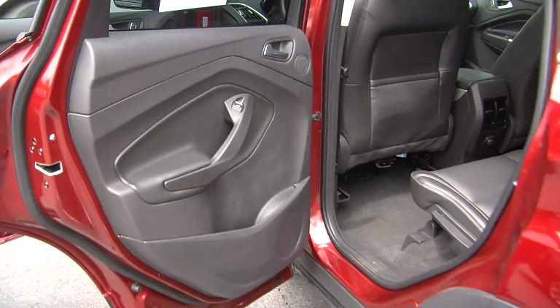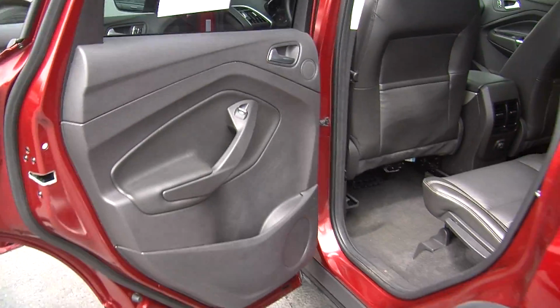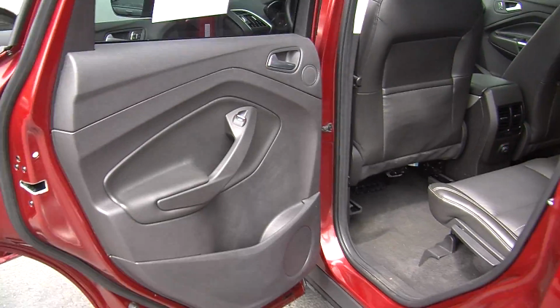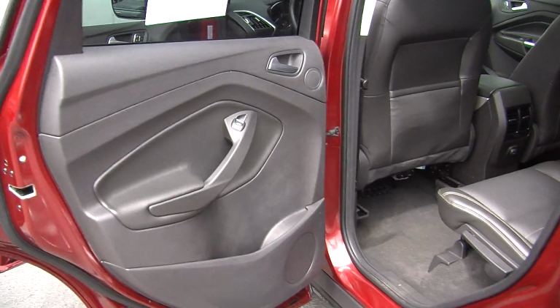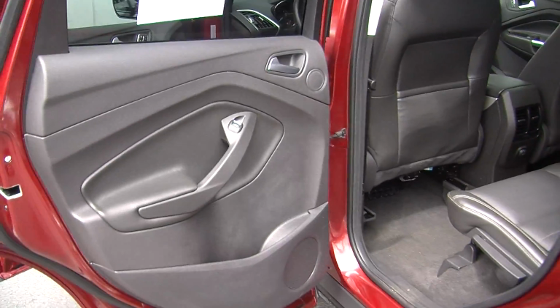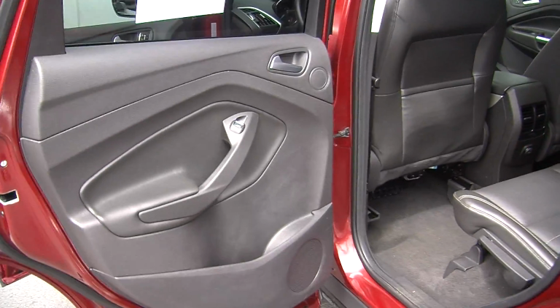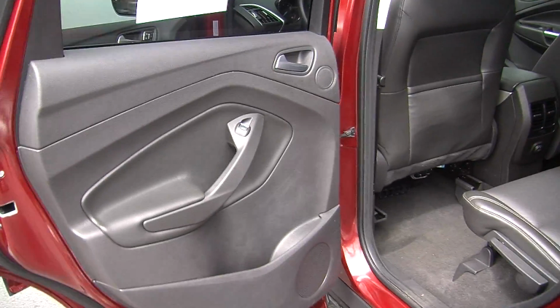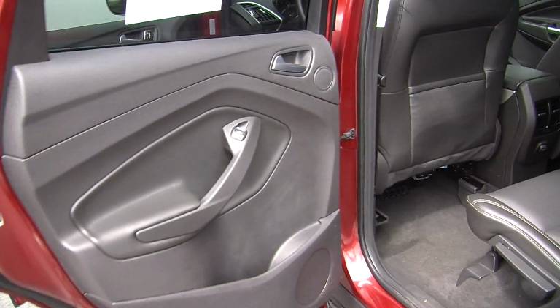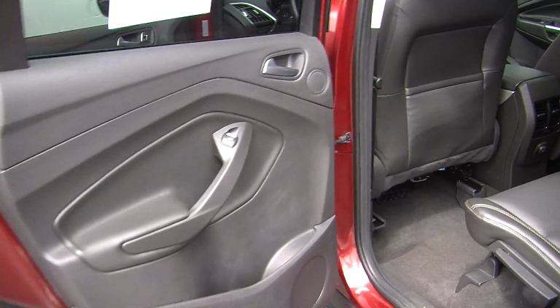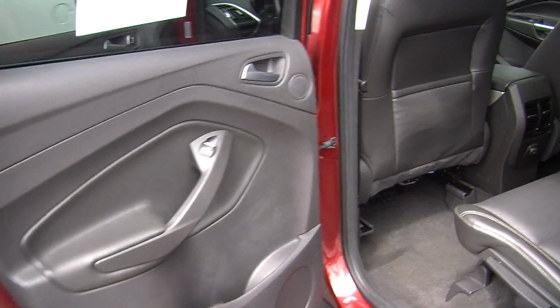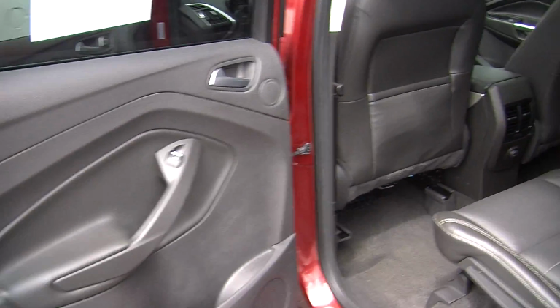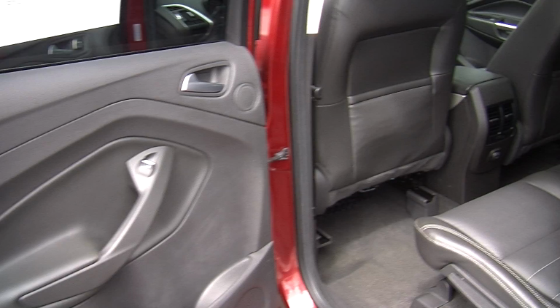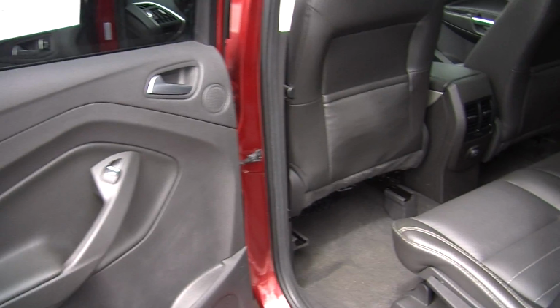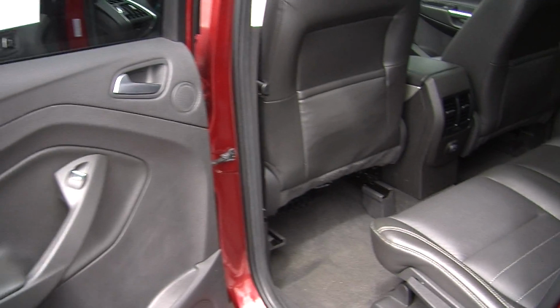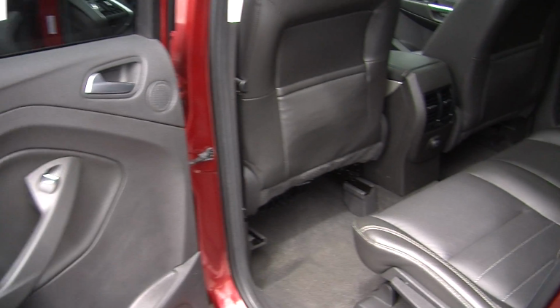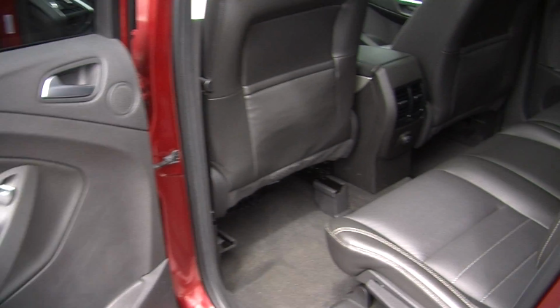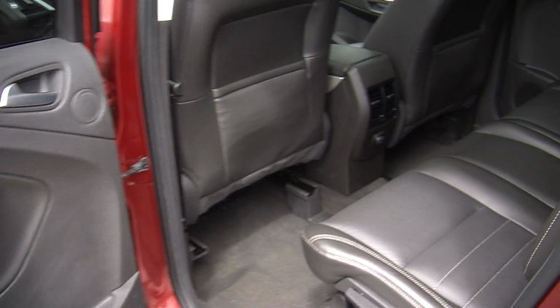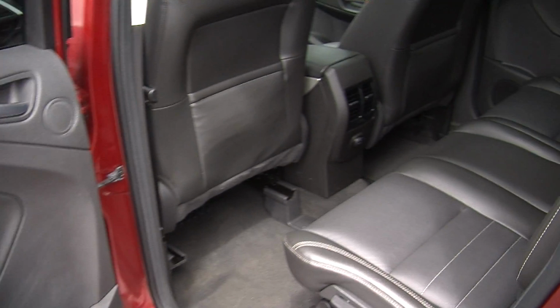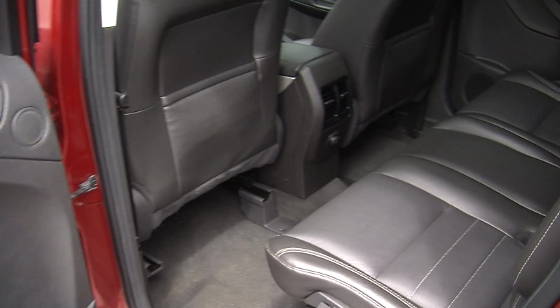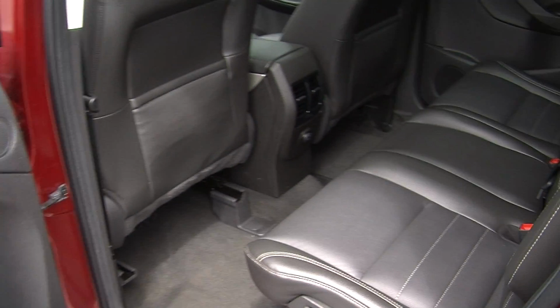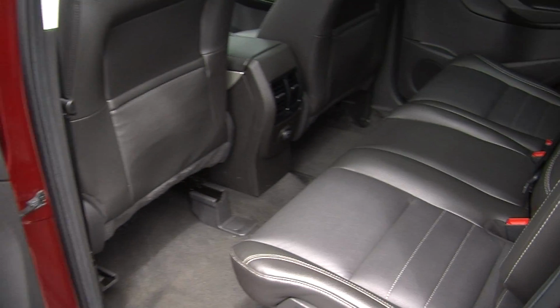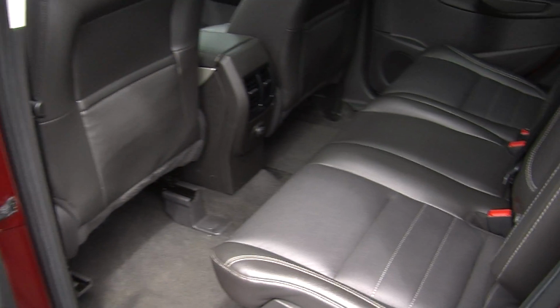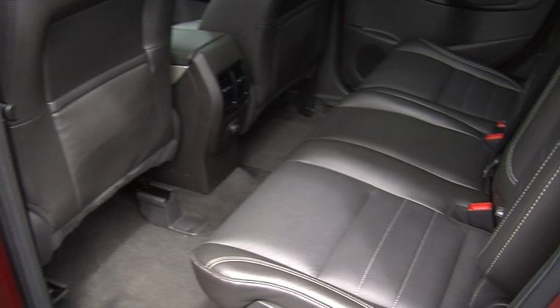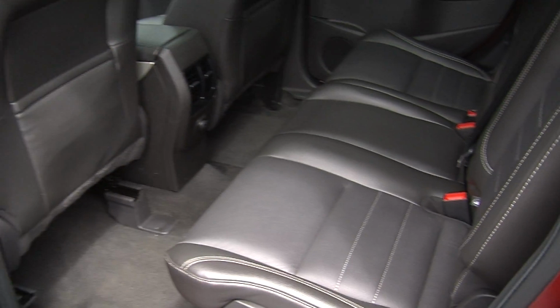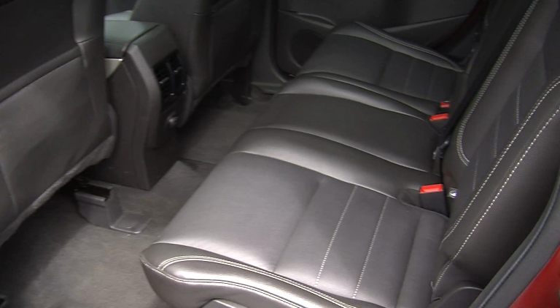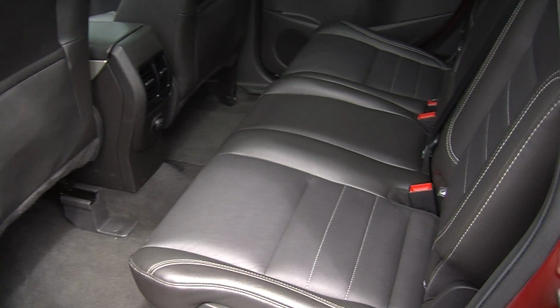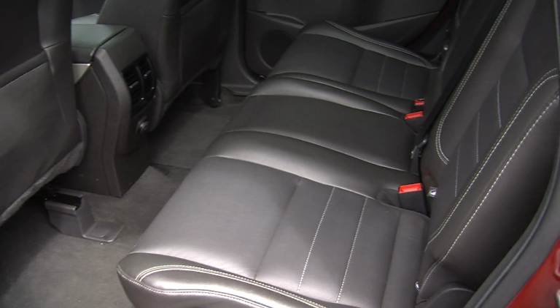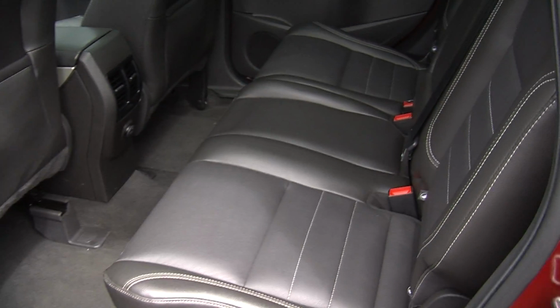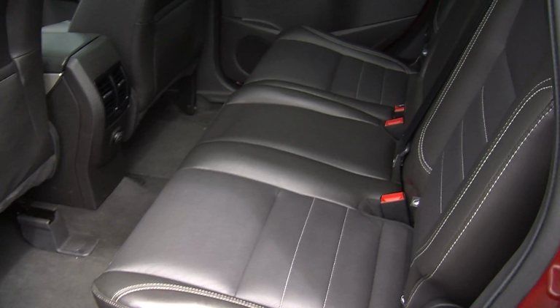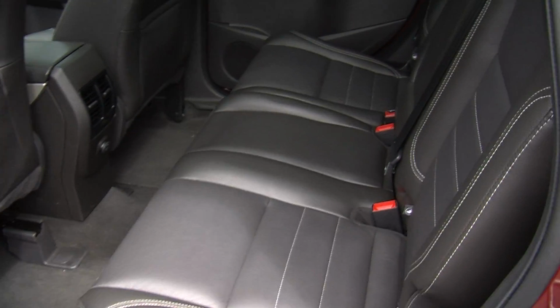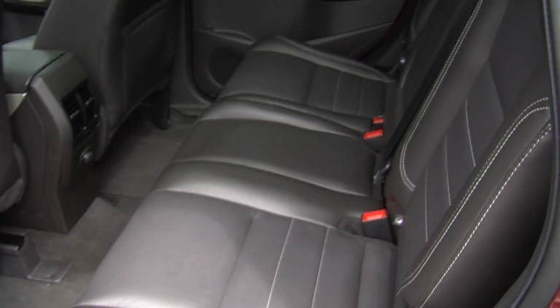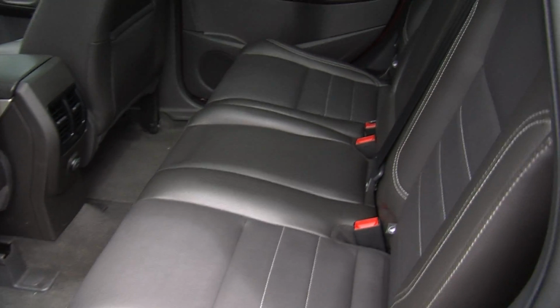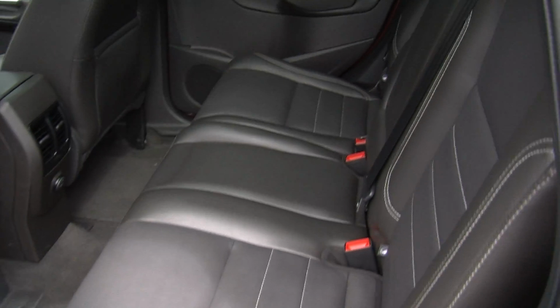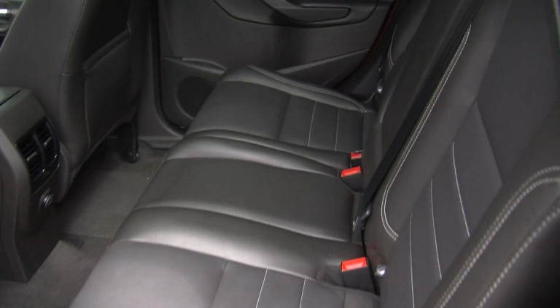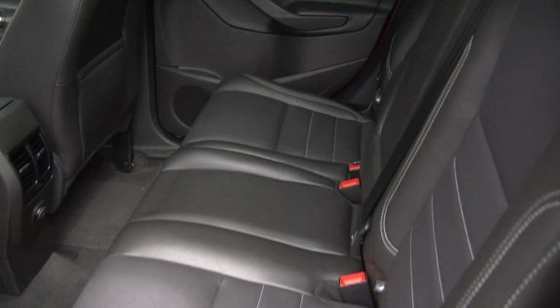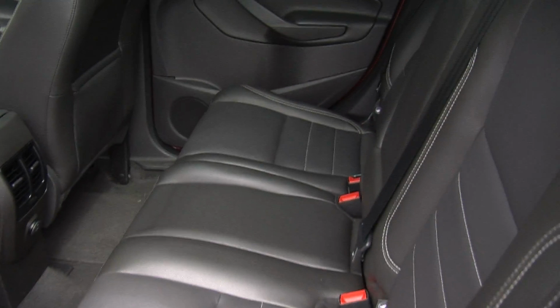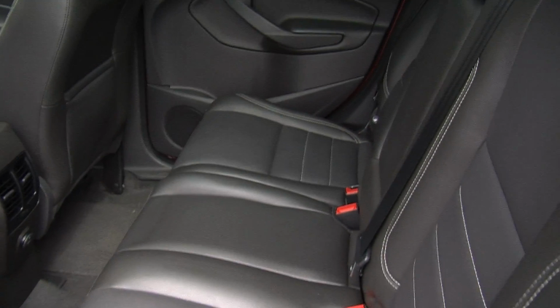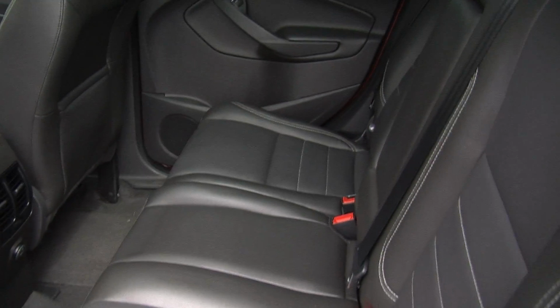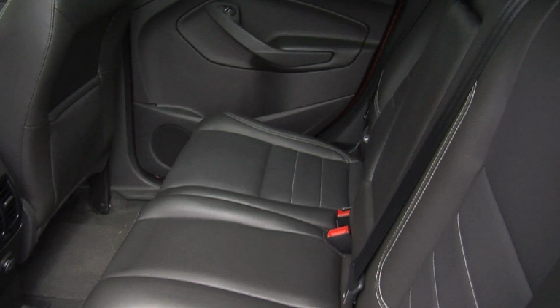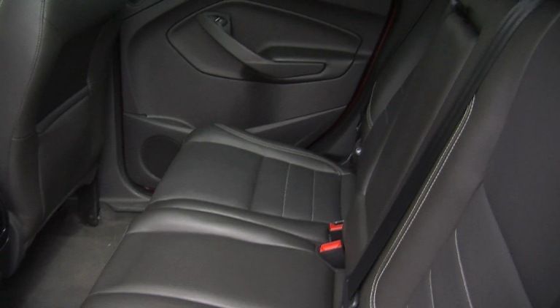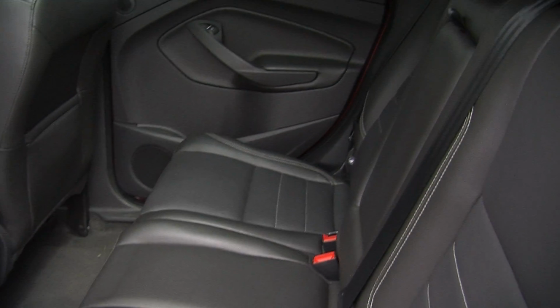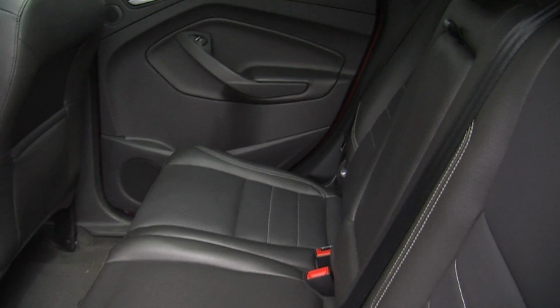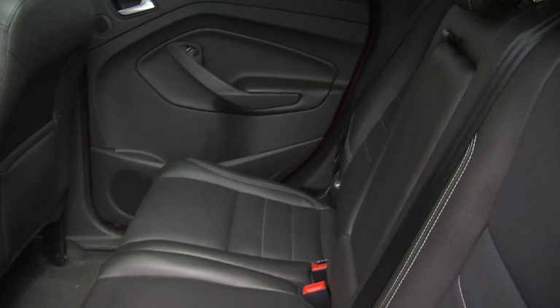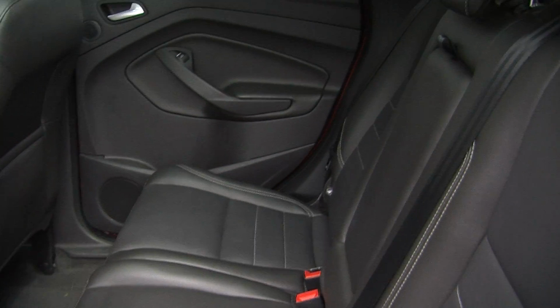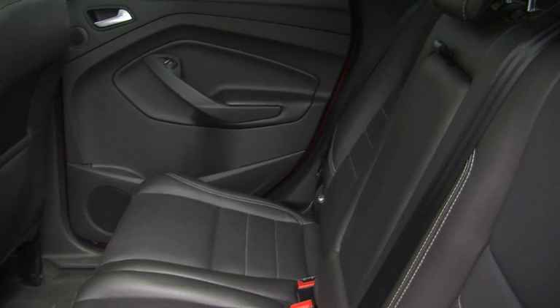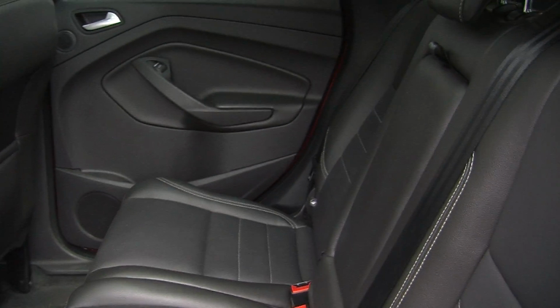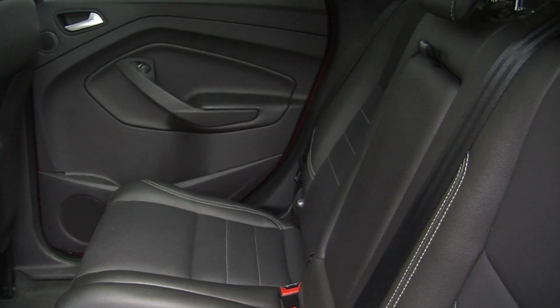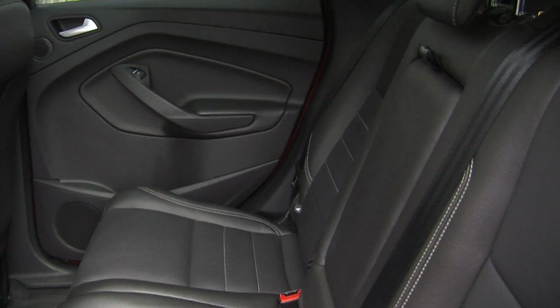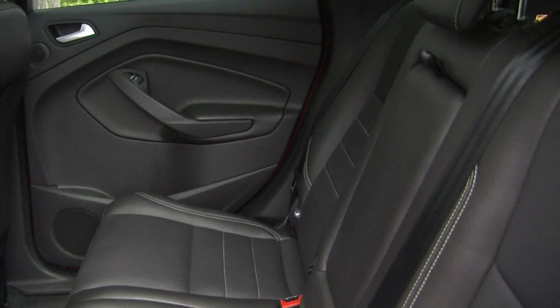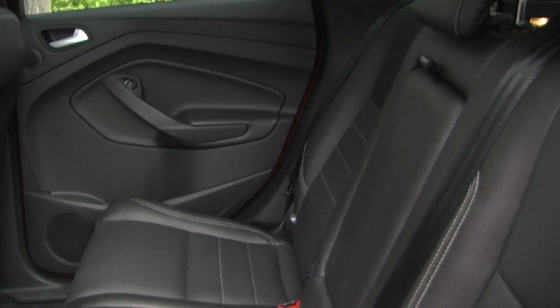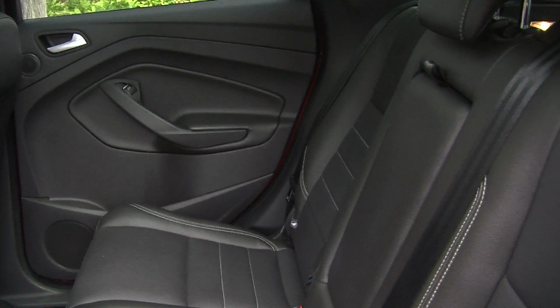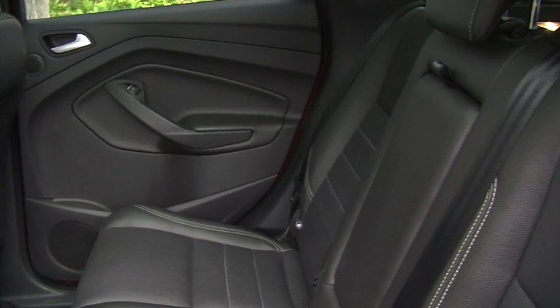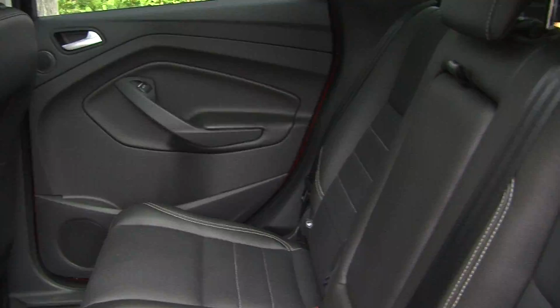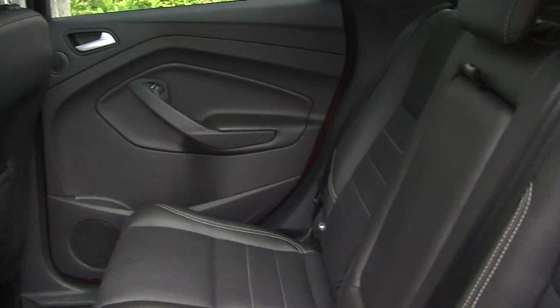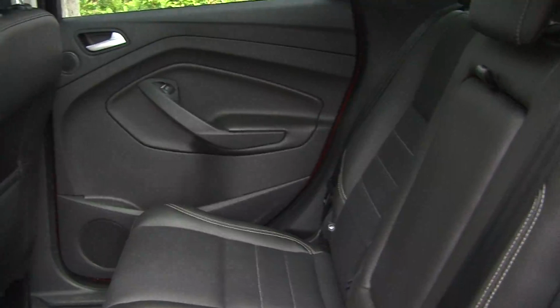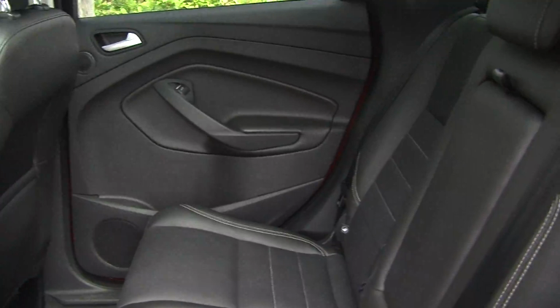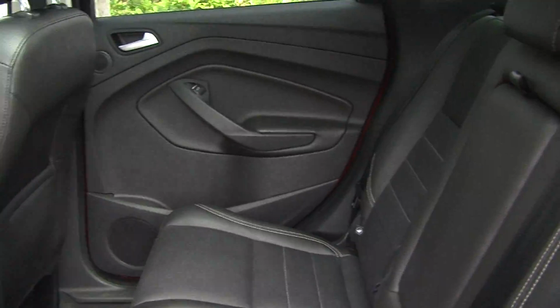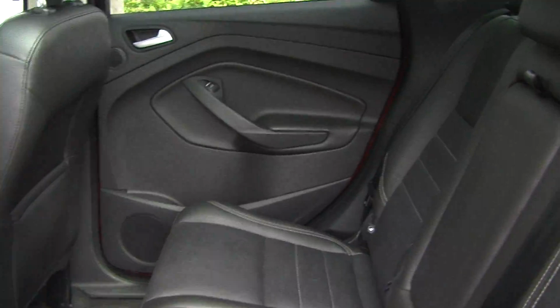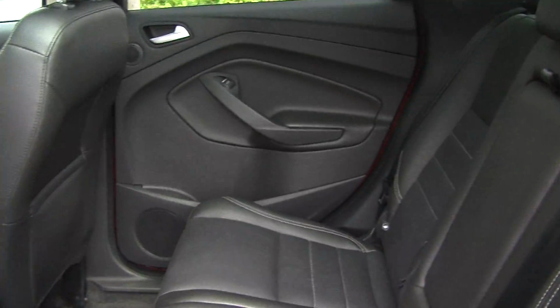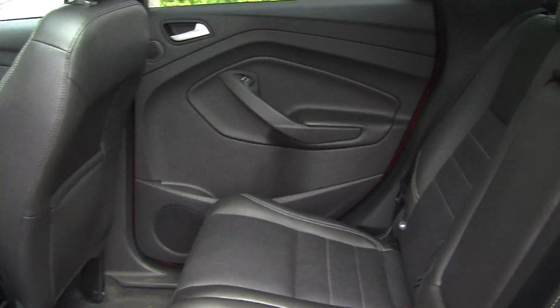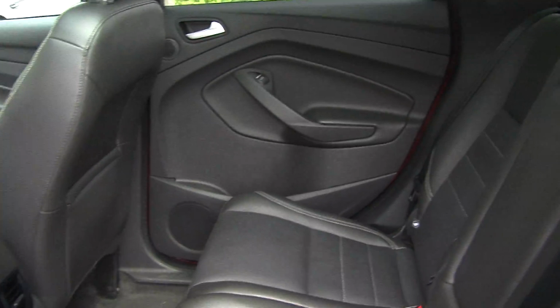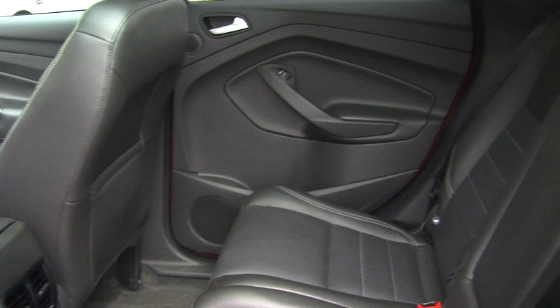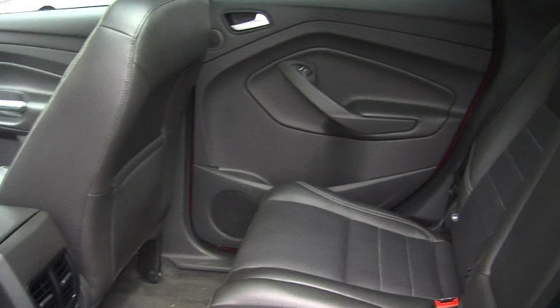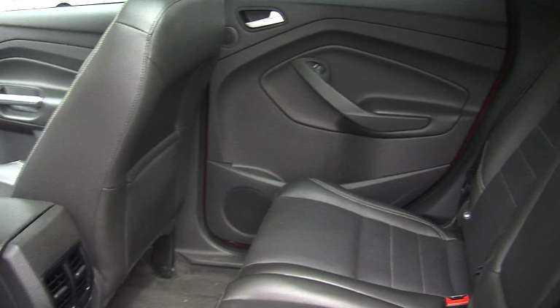The back seat comfortably seats three. As you can see there's plenty of legroom back there, nice and spacious.